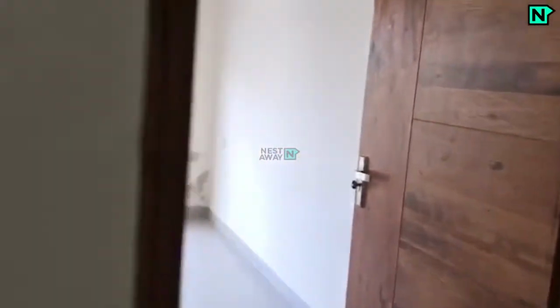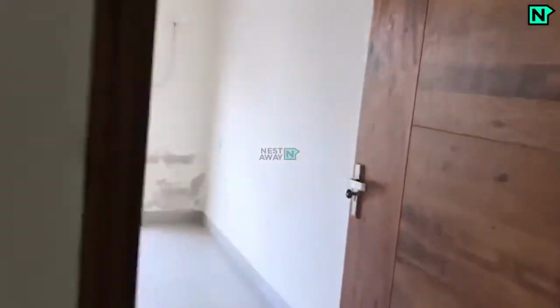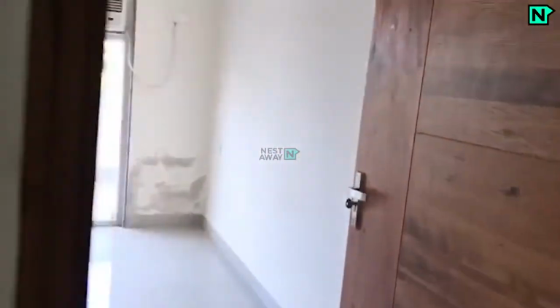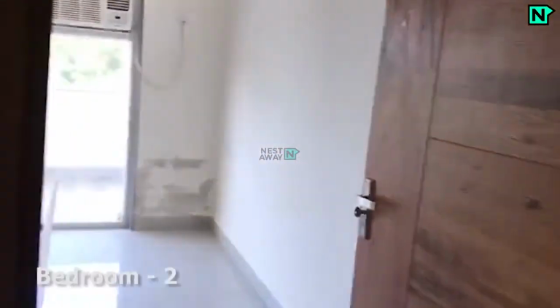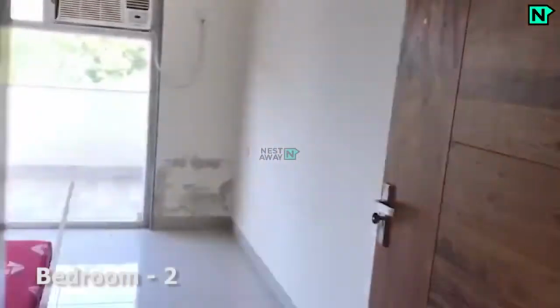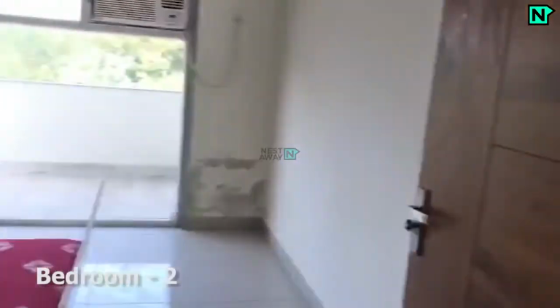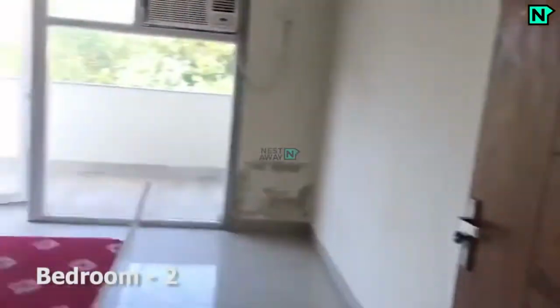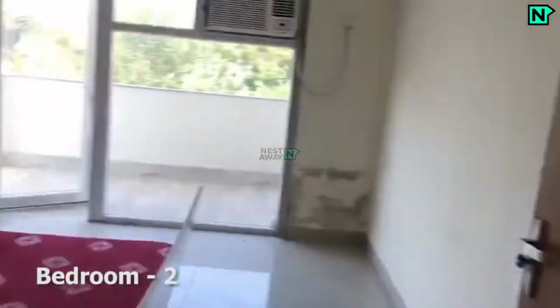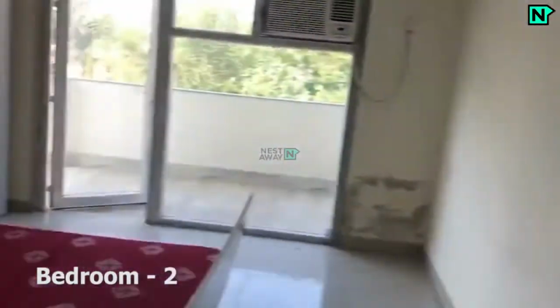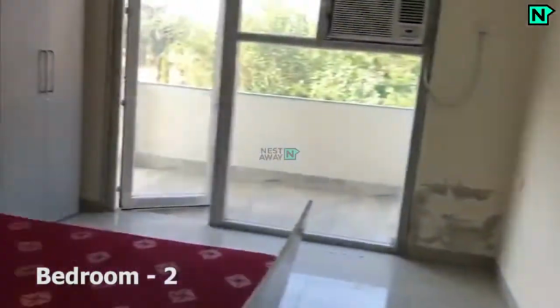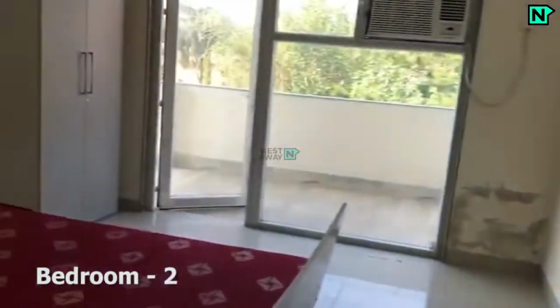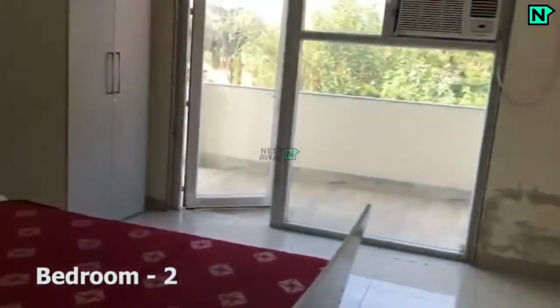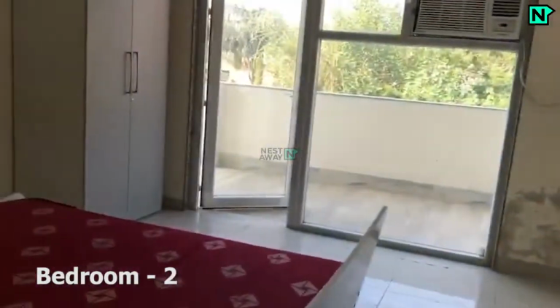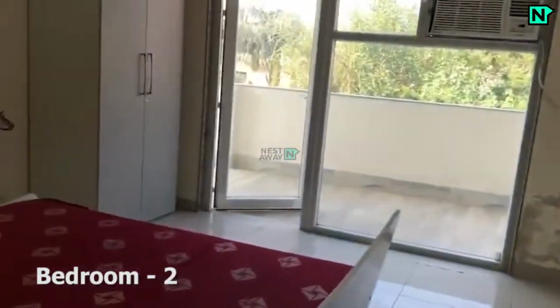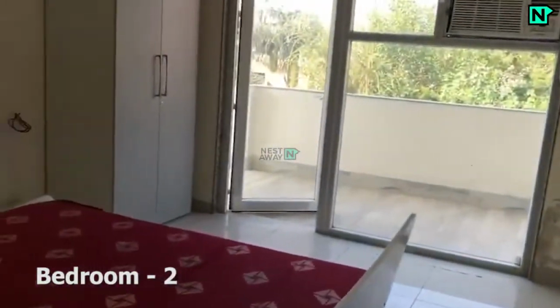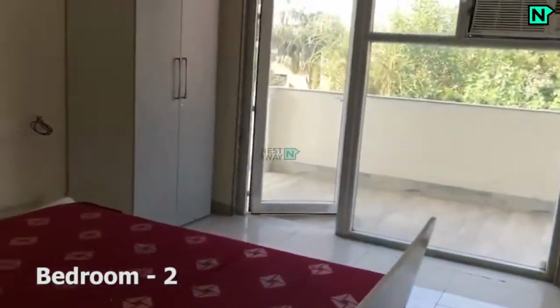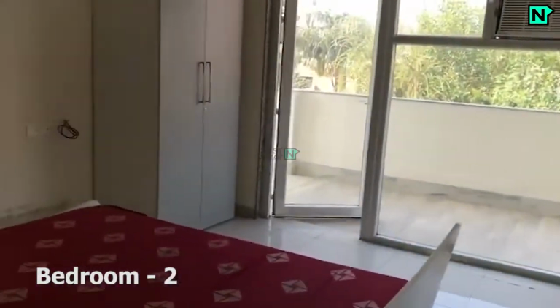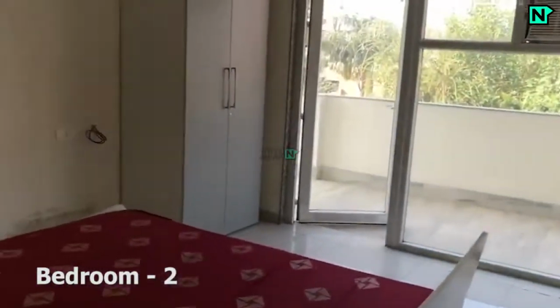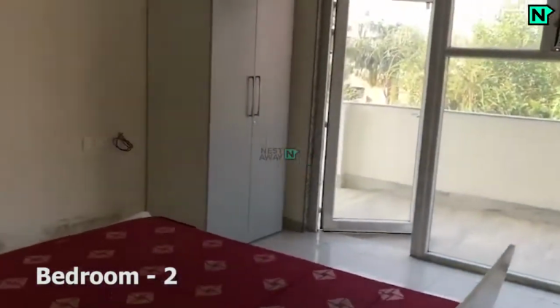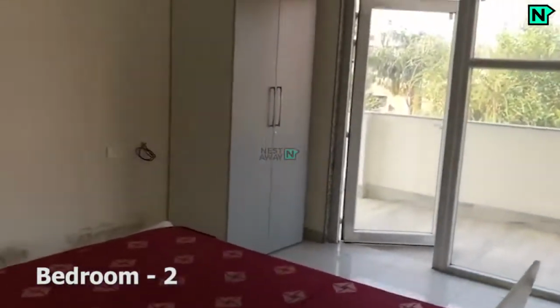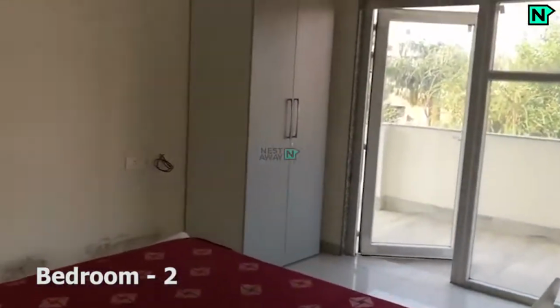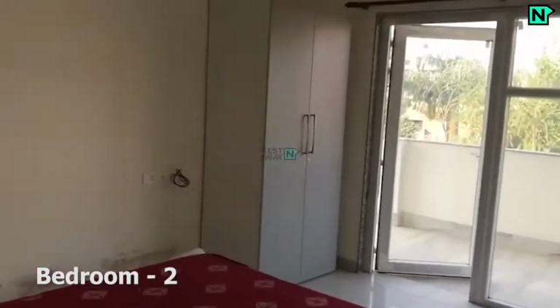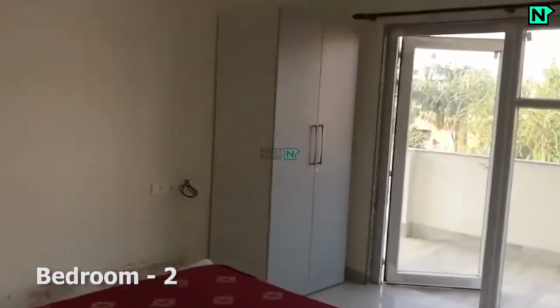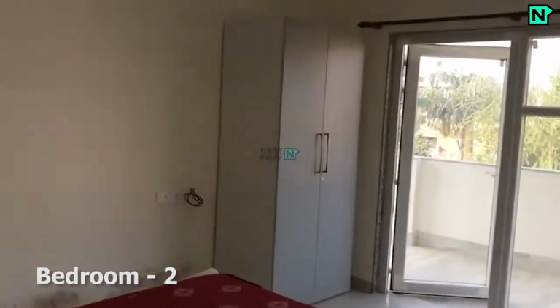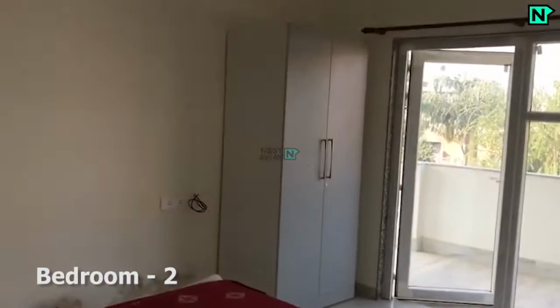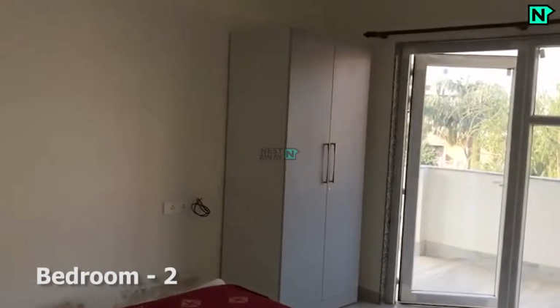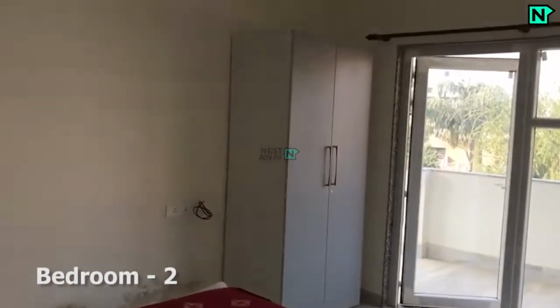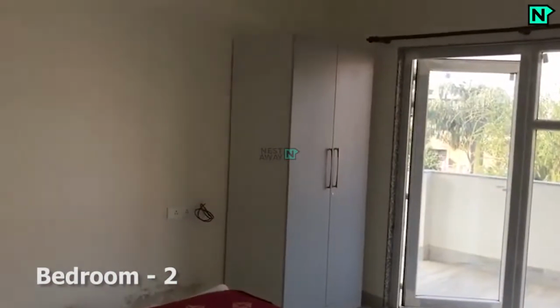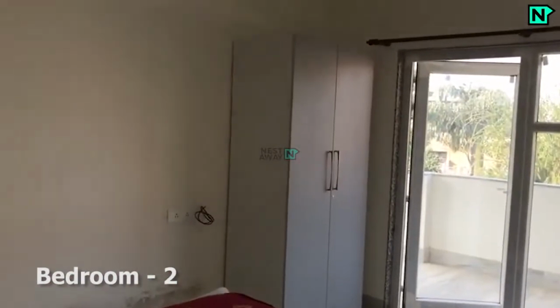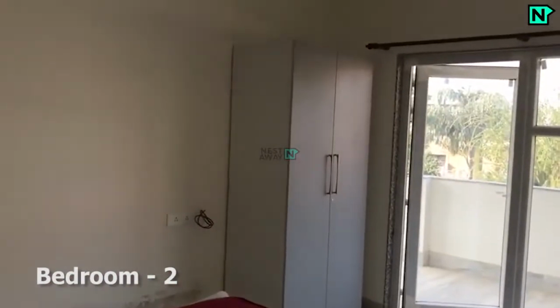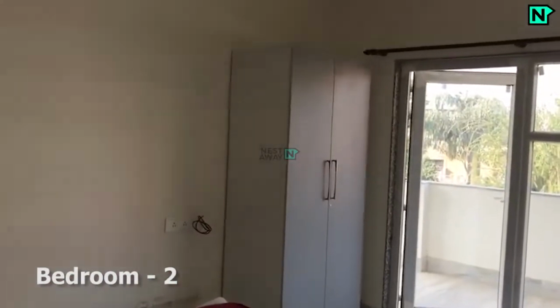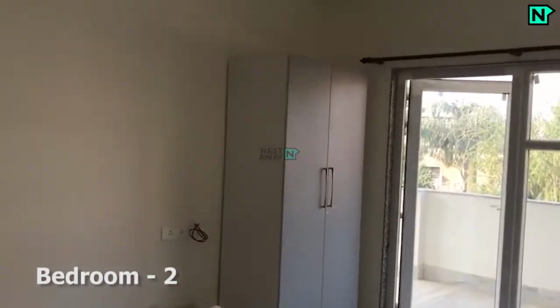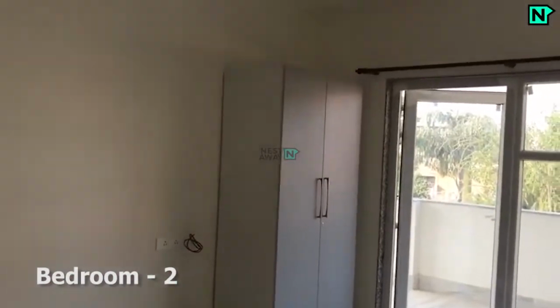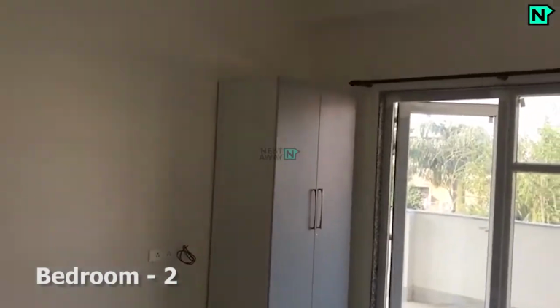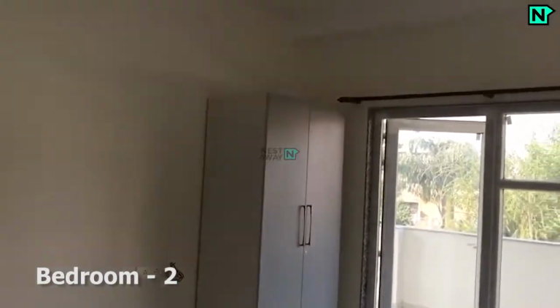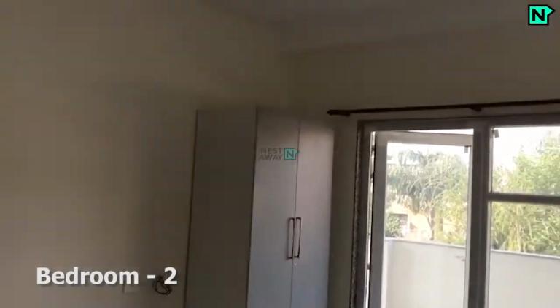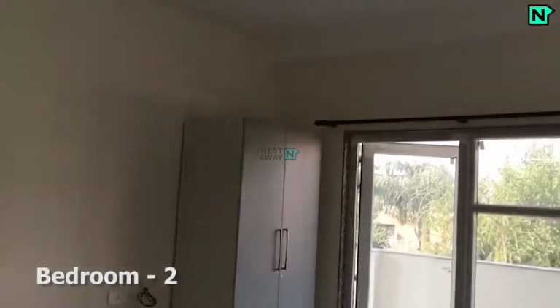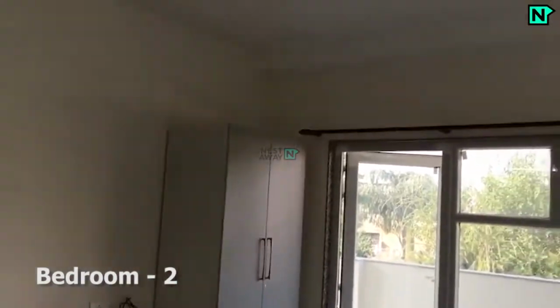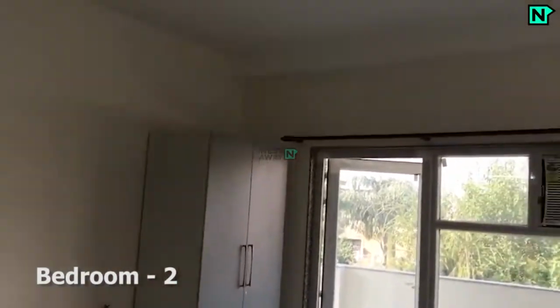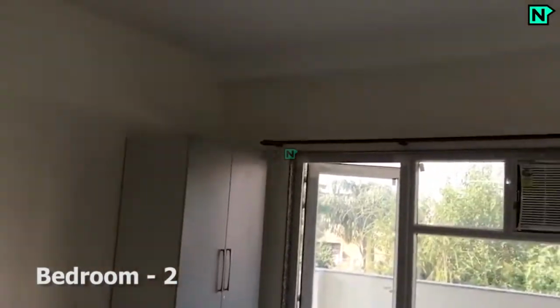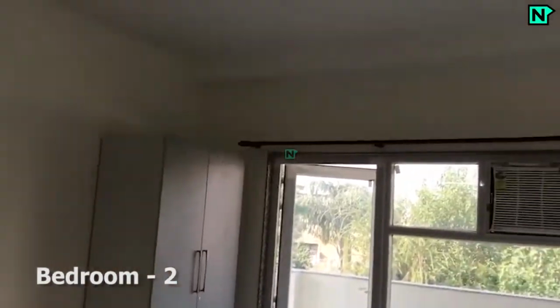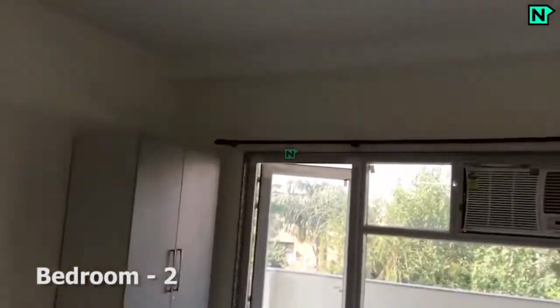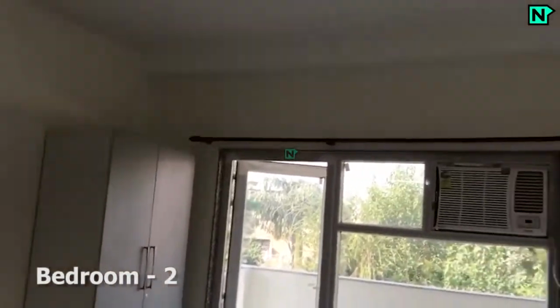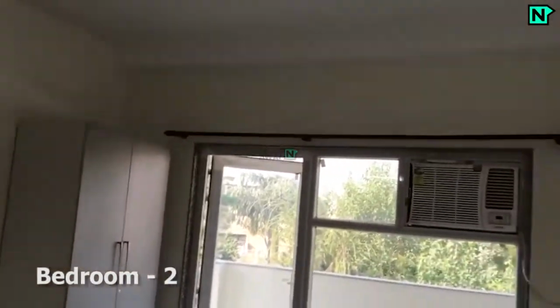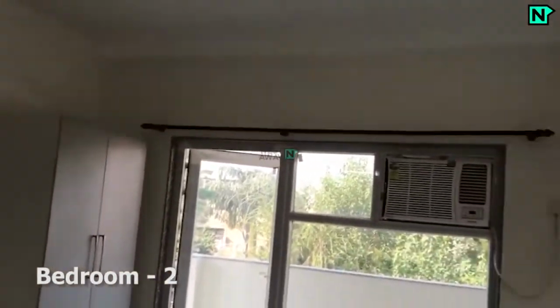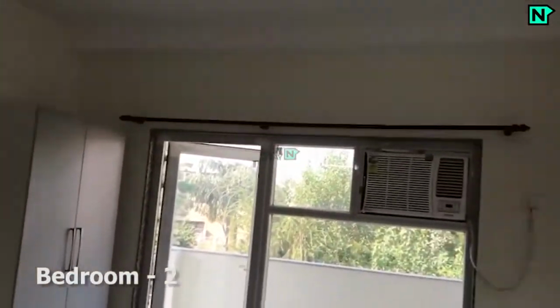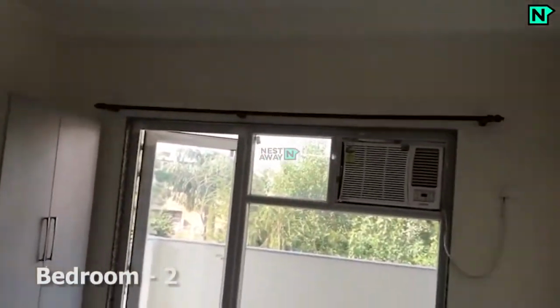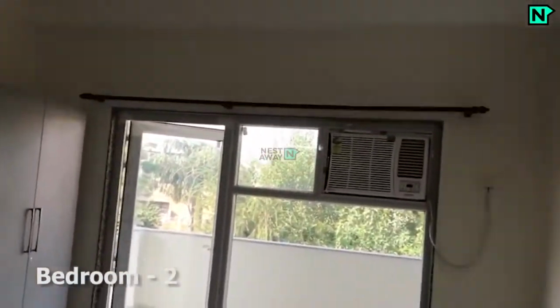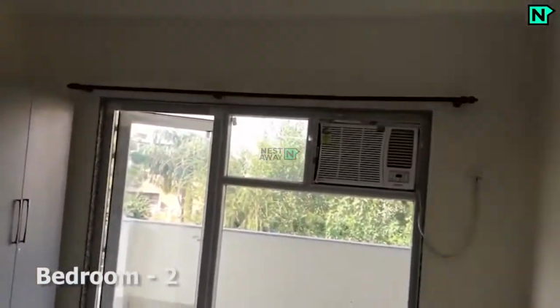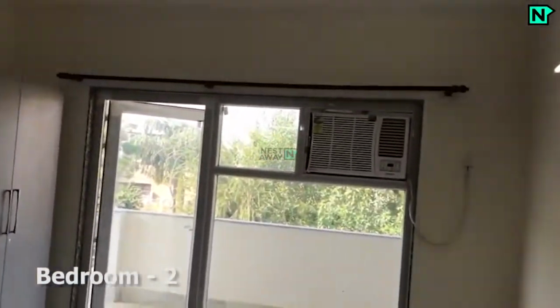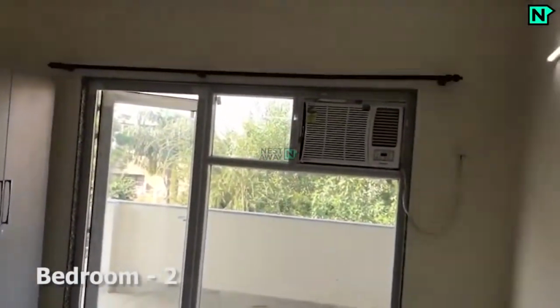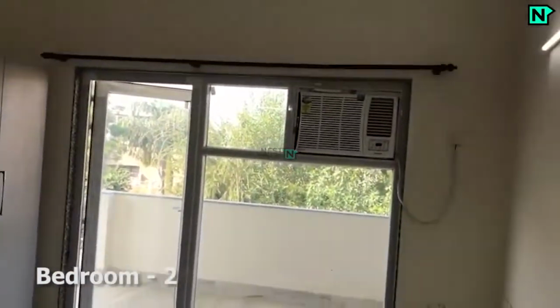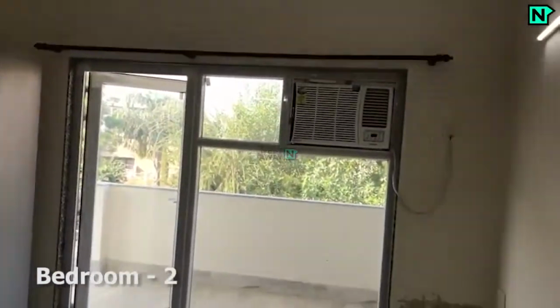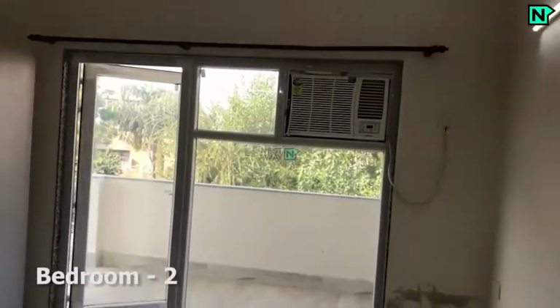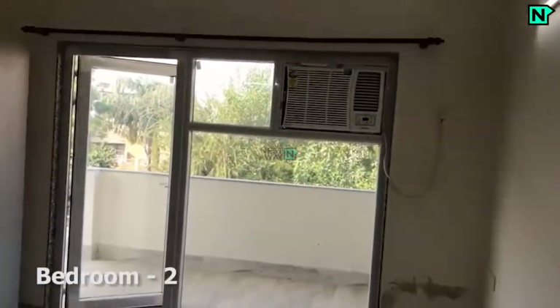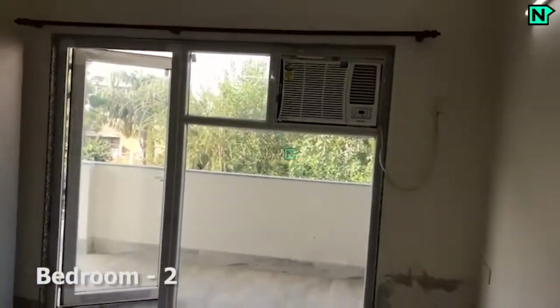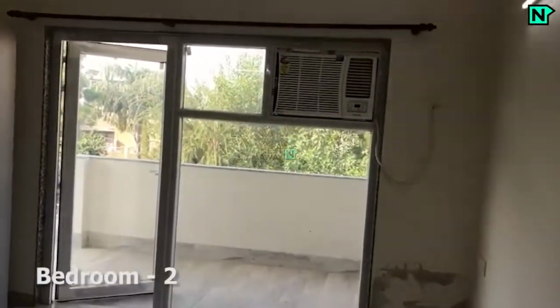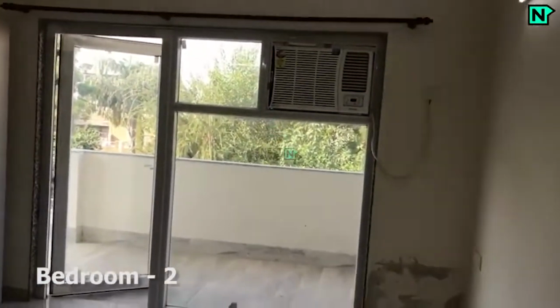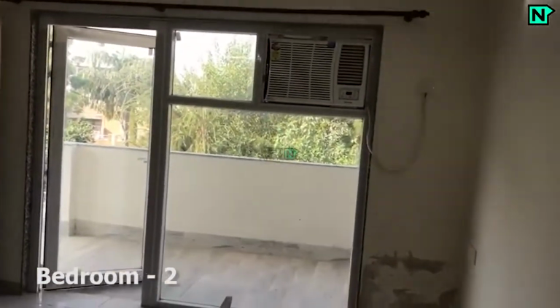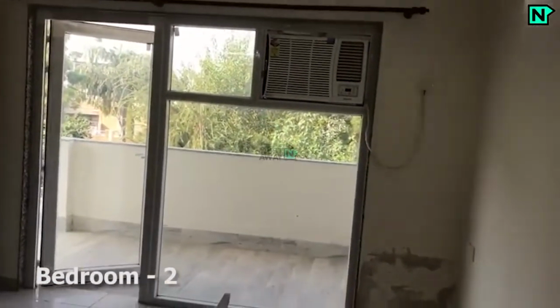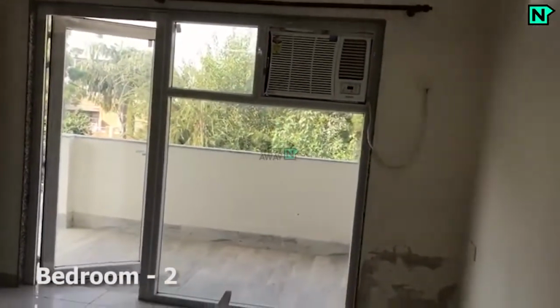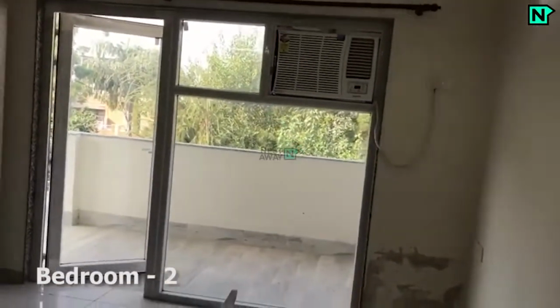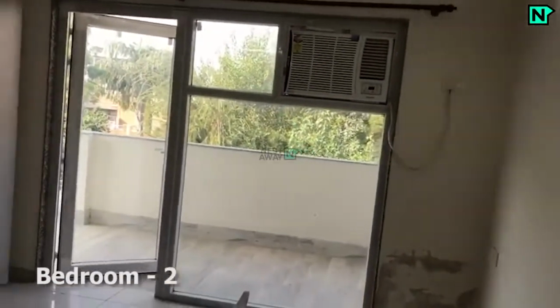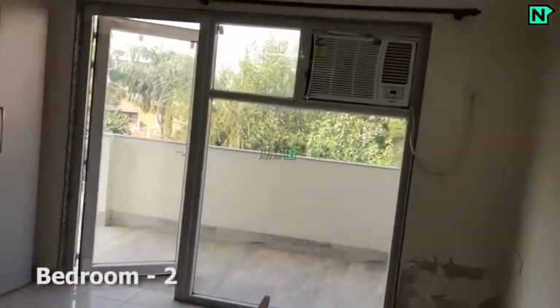This is bedroom two, which comes with cupboards. This bedroom comes with an attached bathroom and balcony. AC is available.